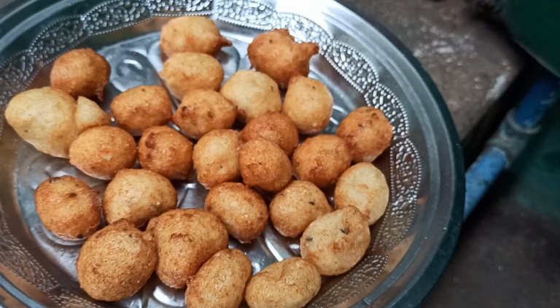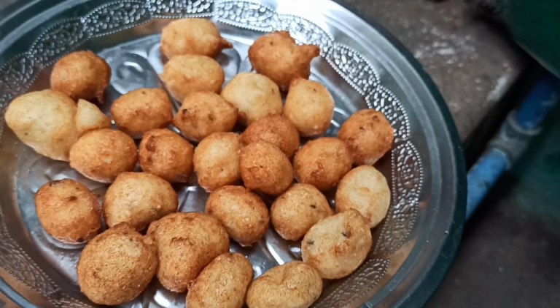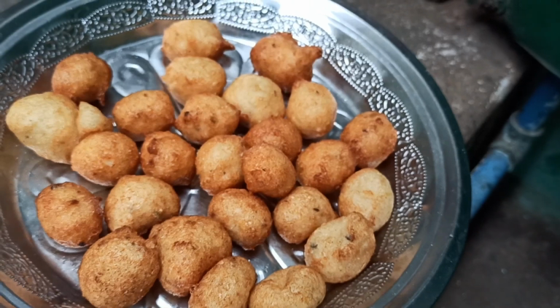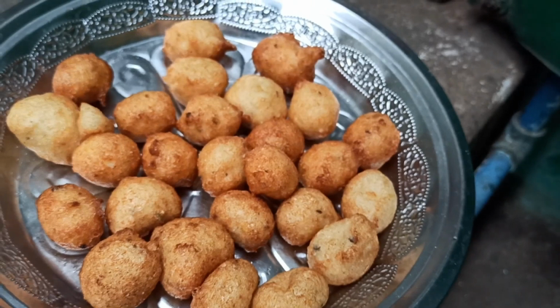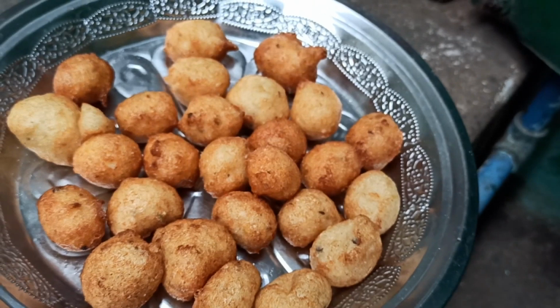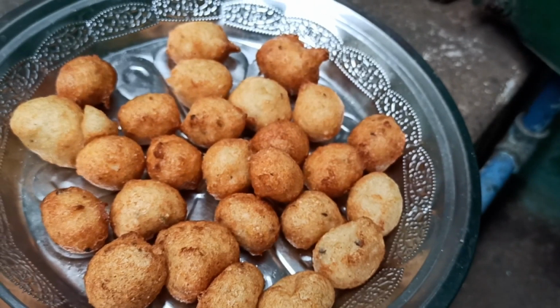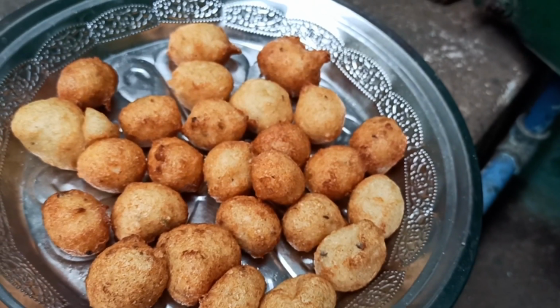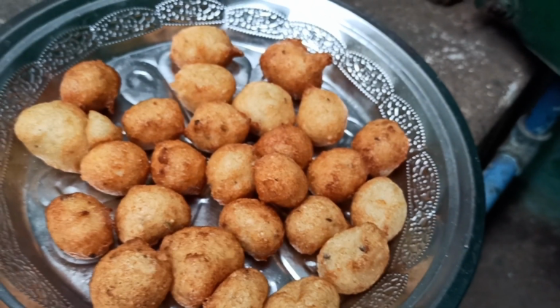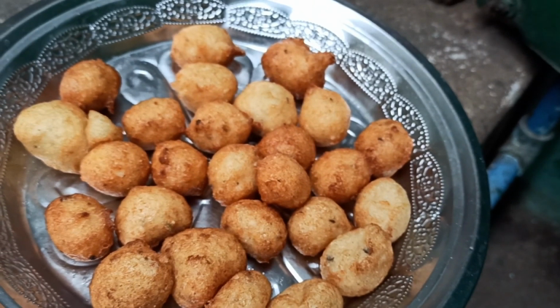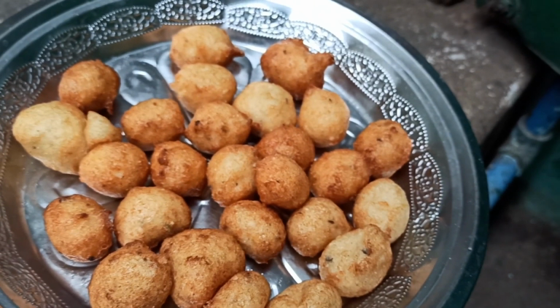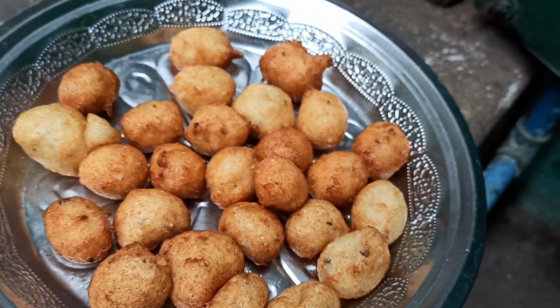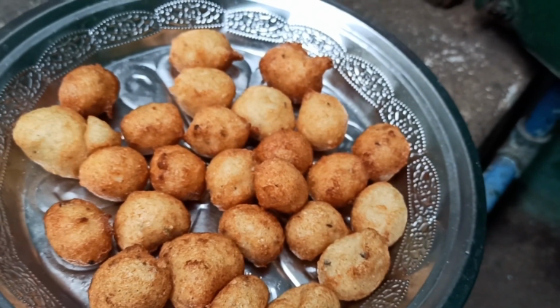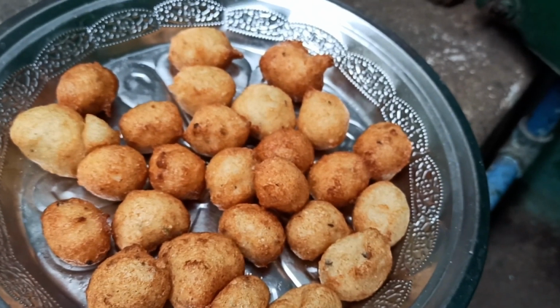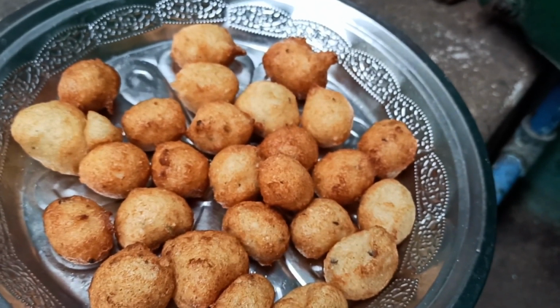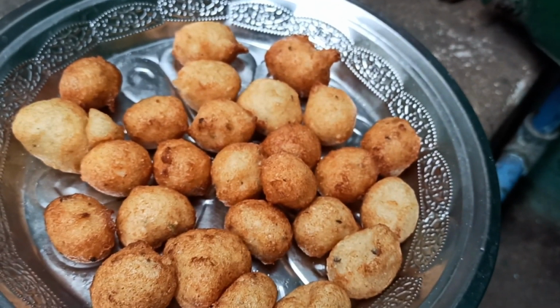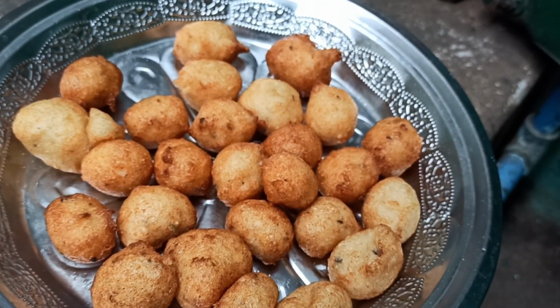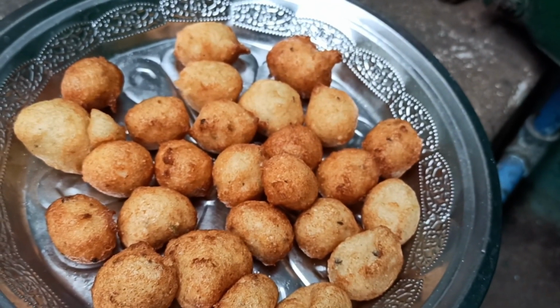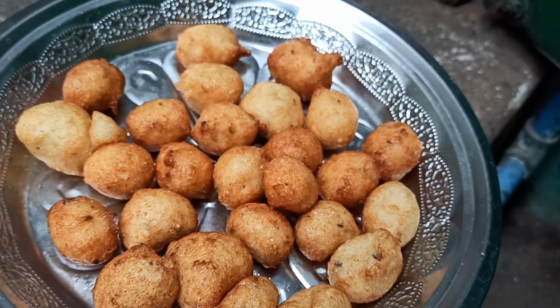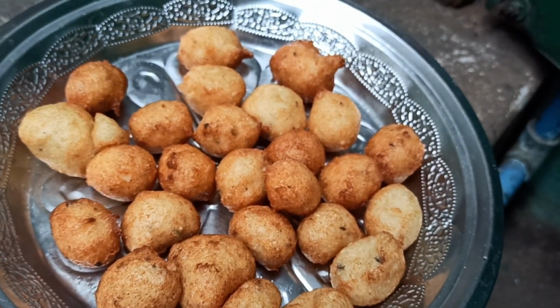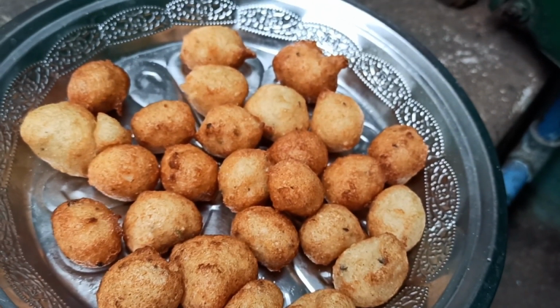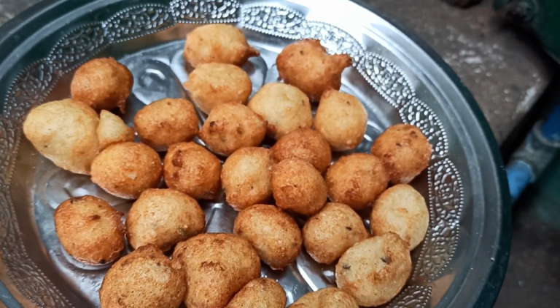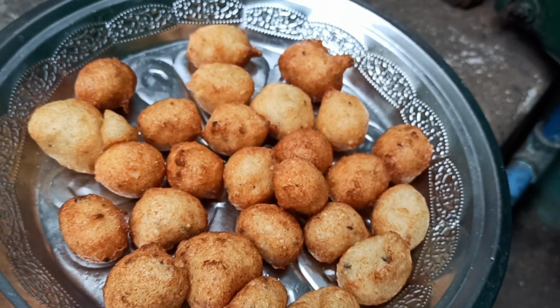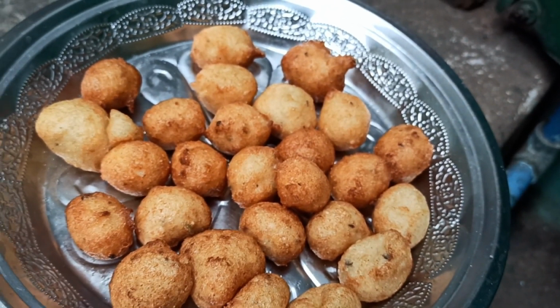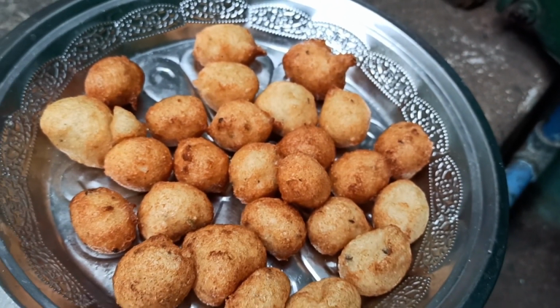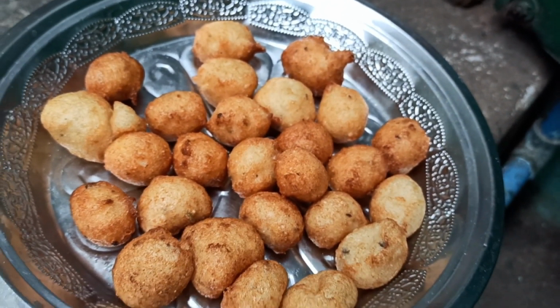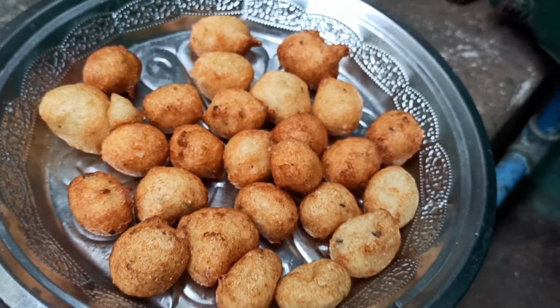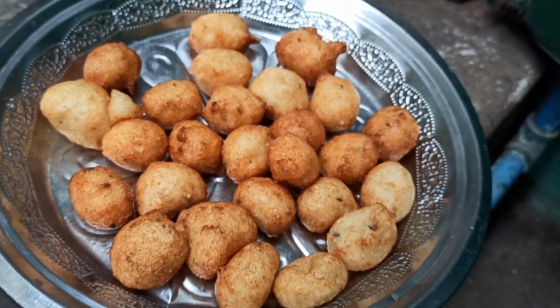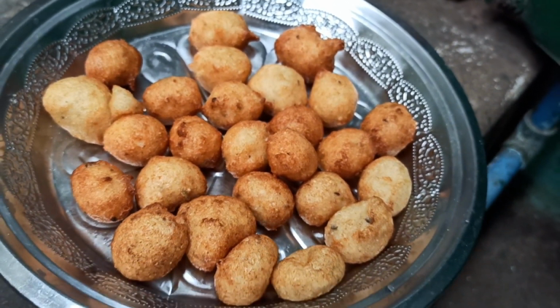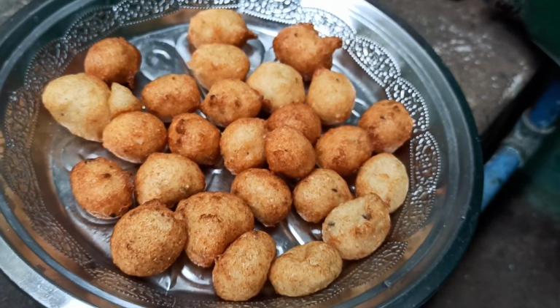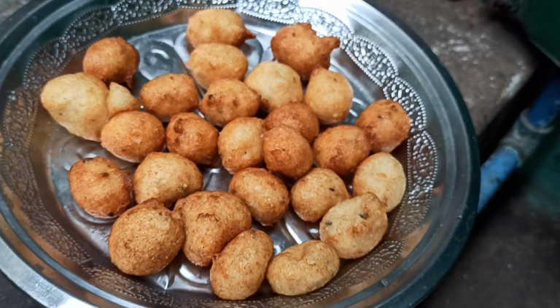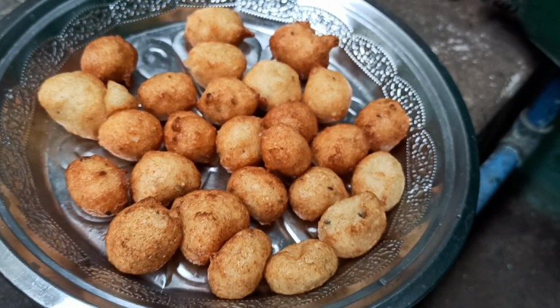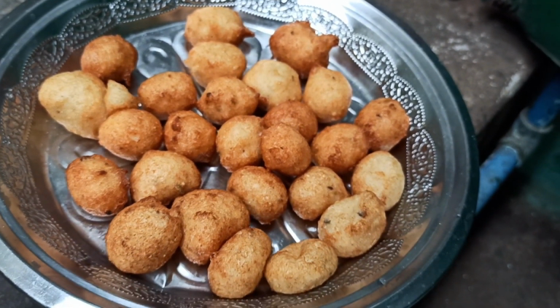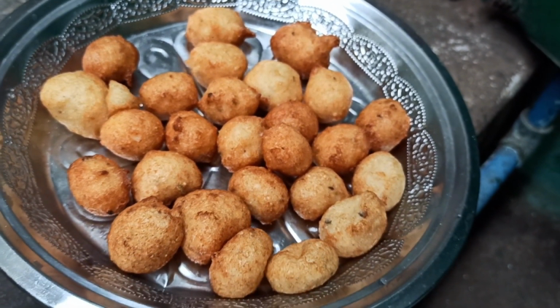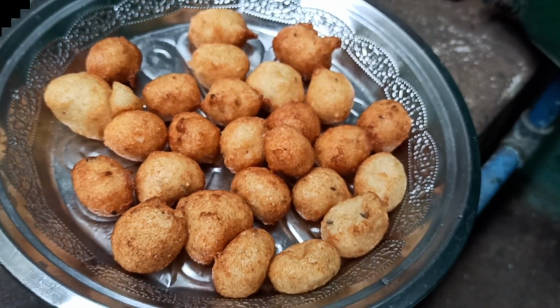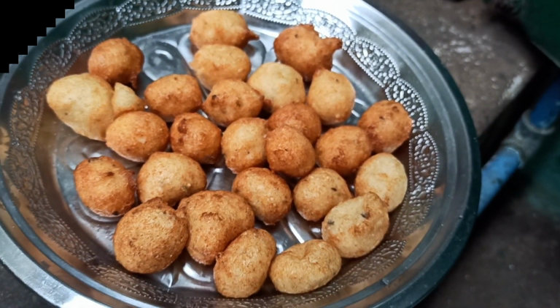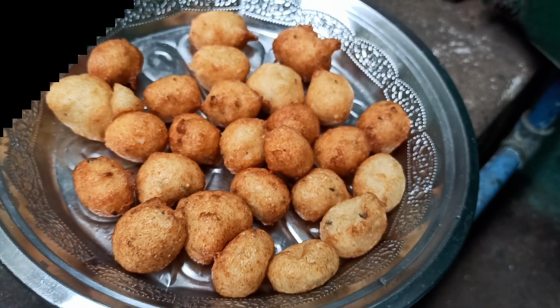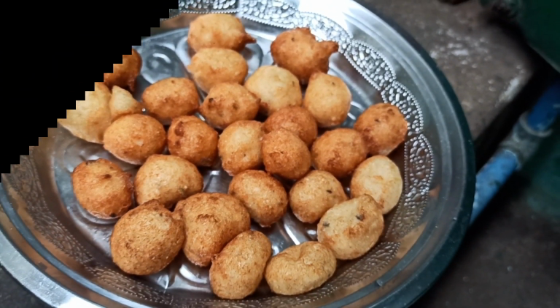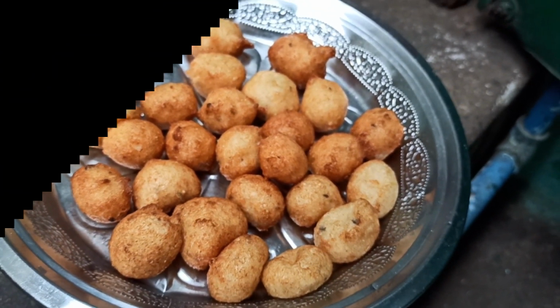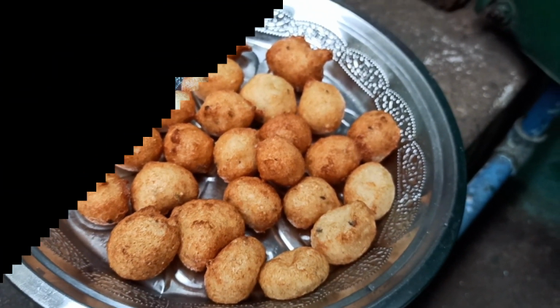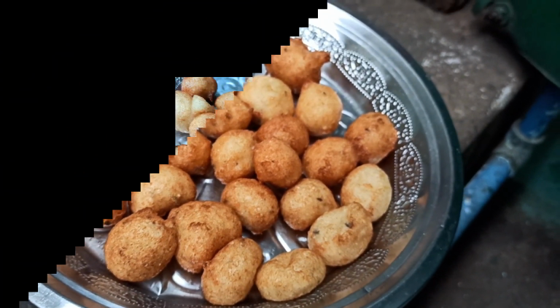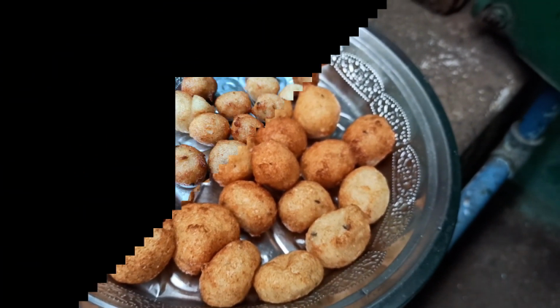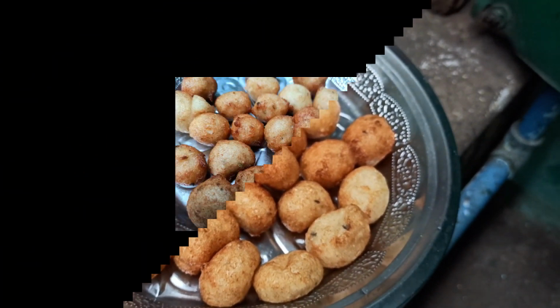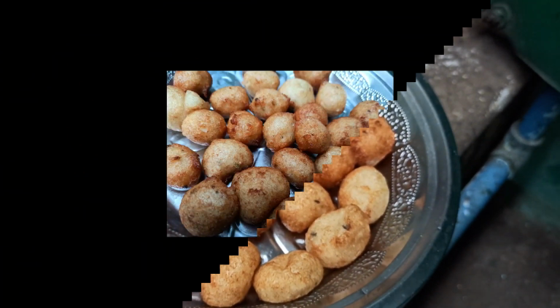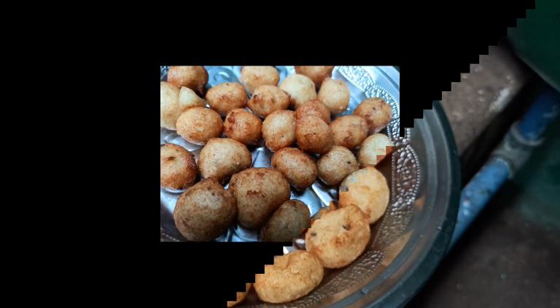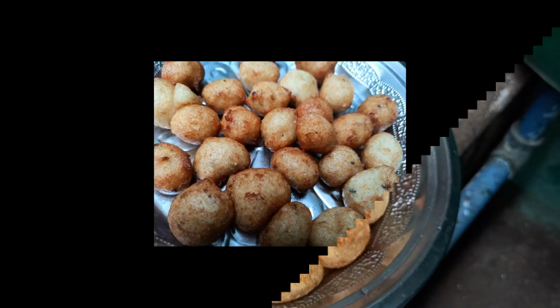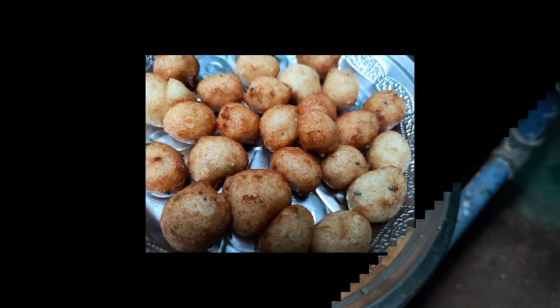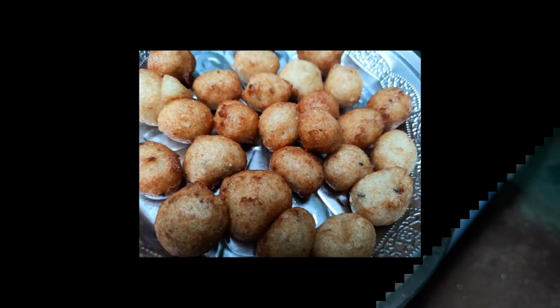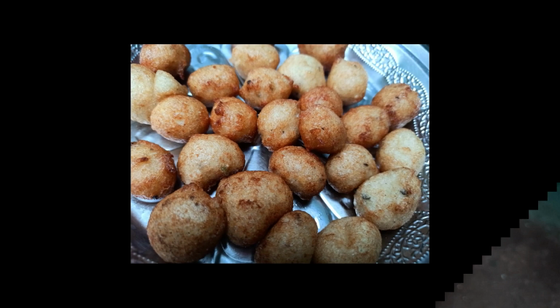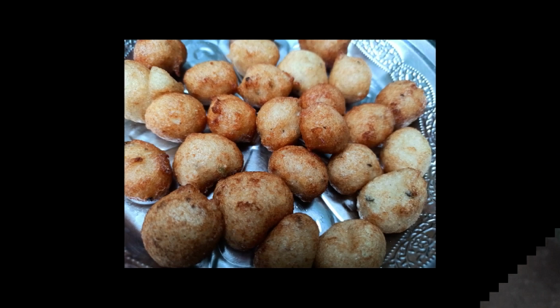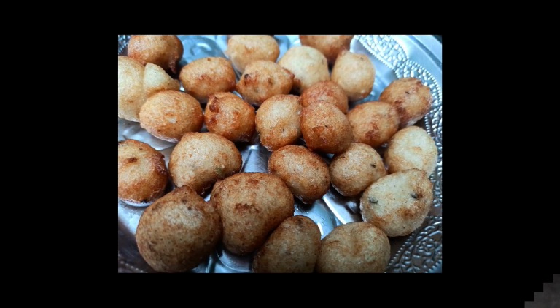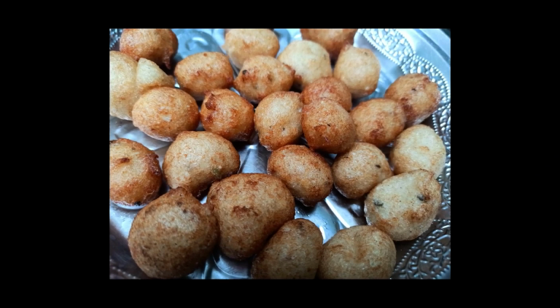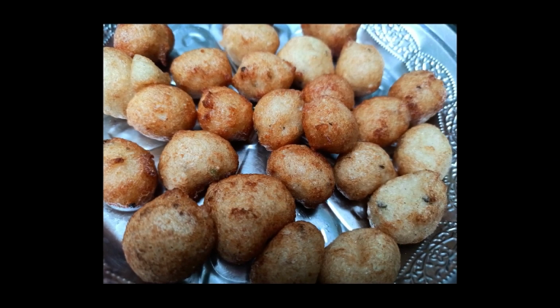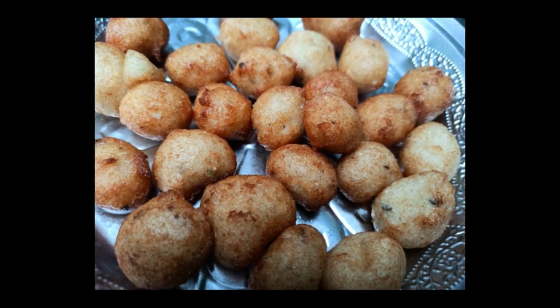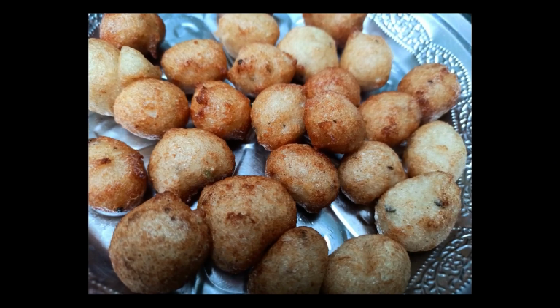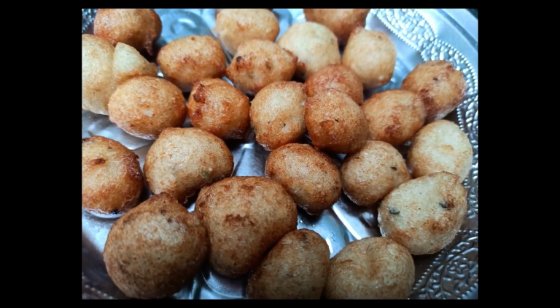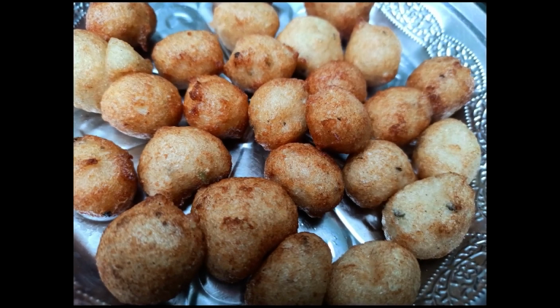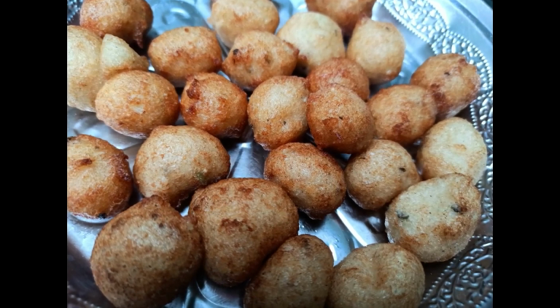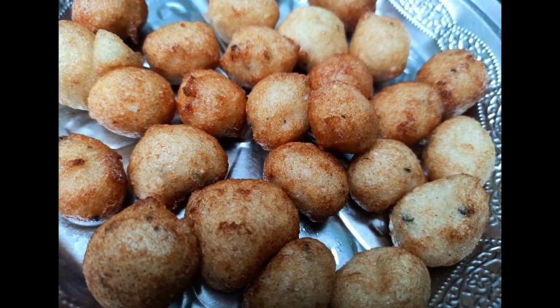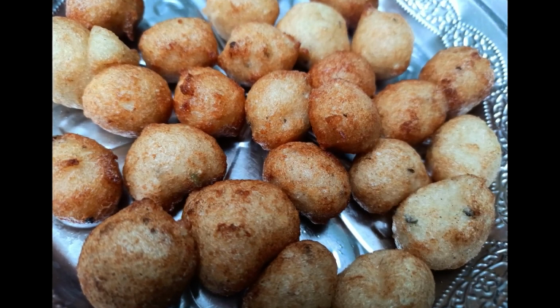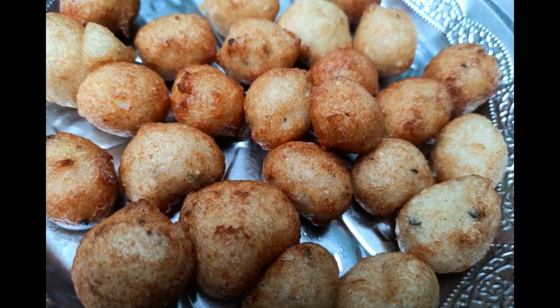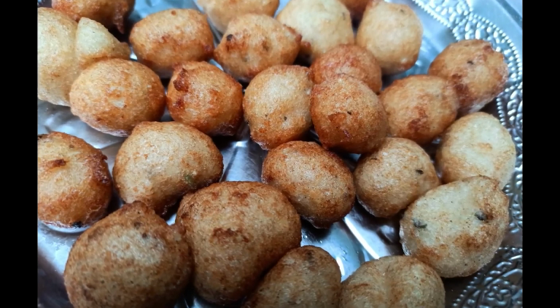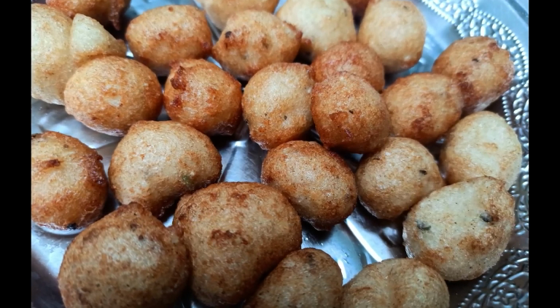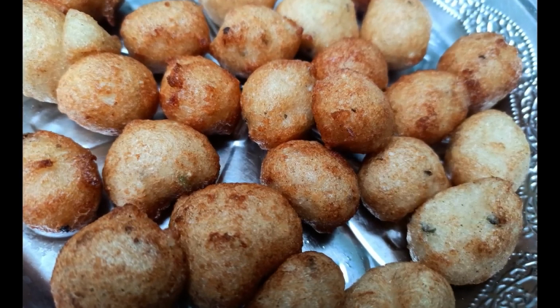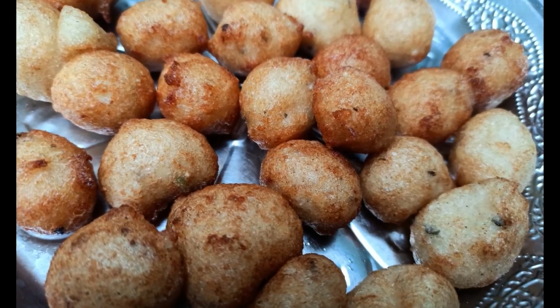Hi, Hello, Namaste. Welcome to my channel, Telugu Sannad. I am going to share a tasty recipe in this video.